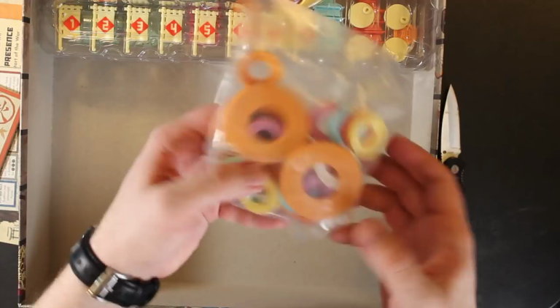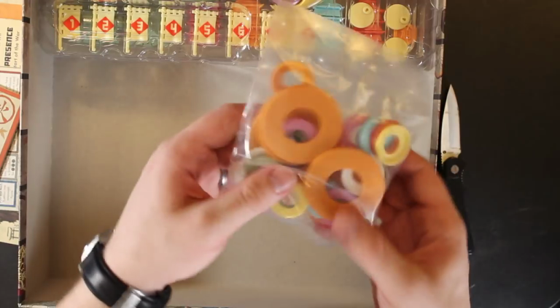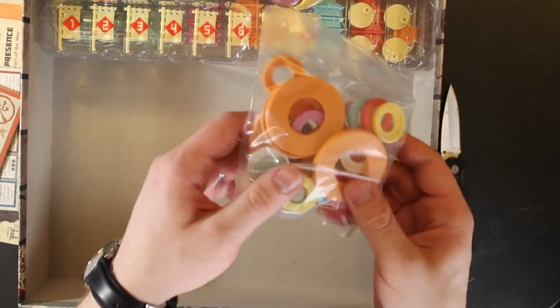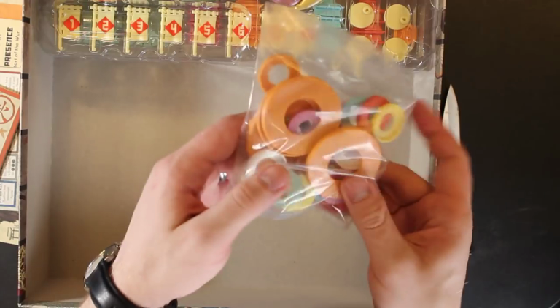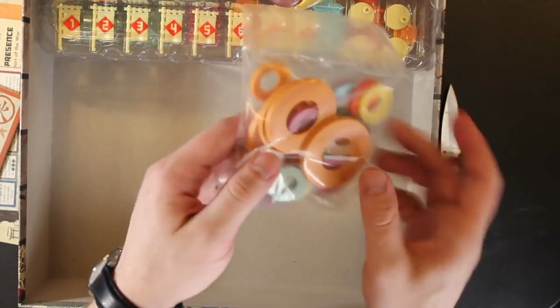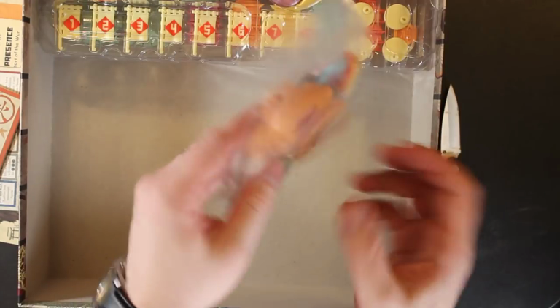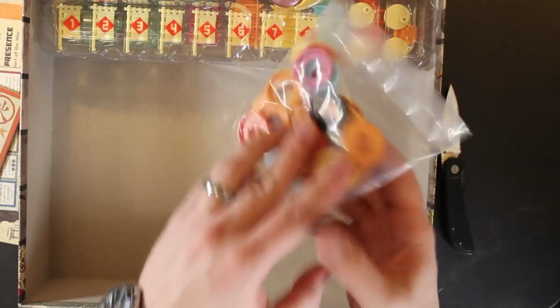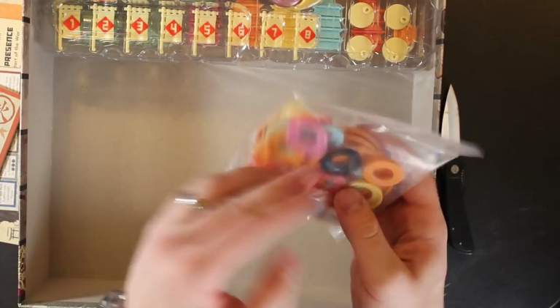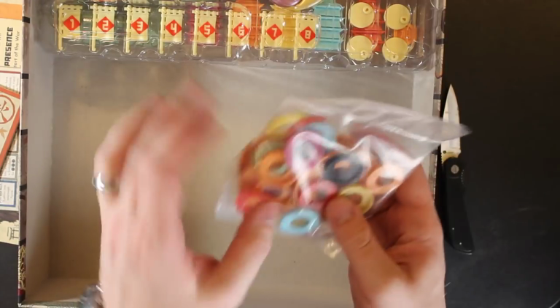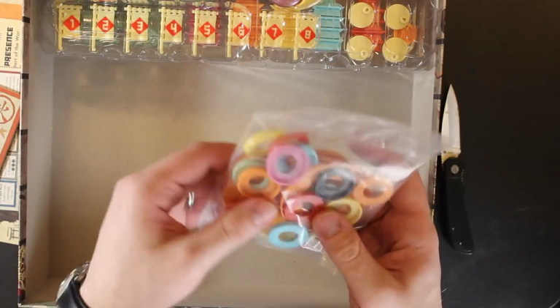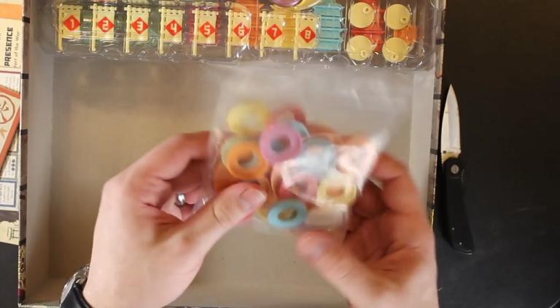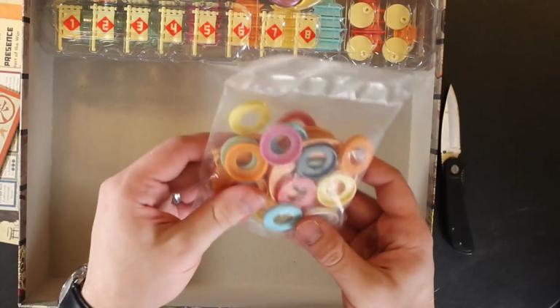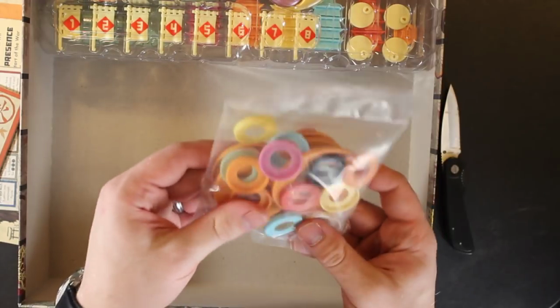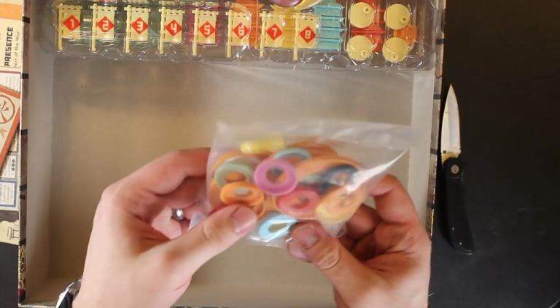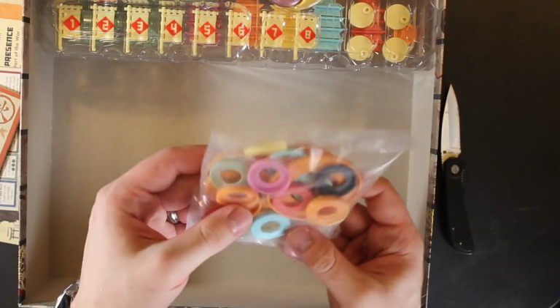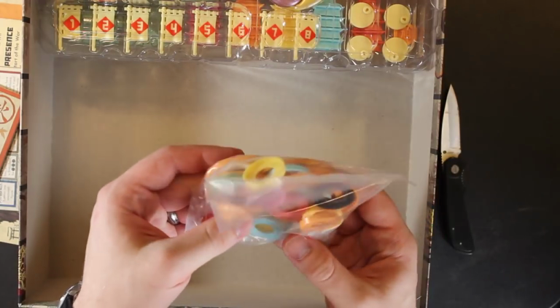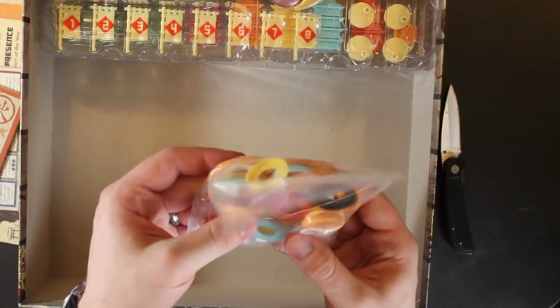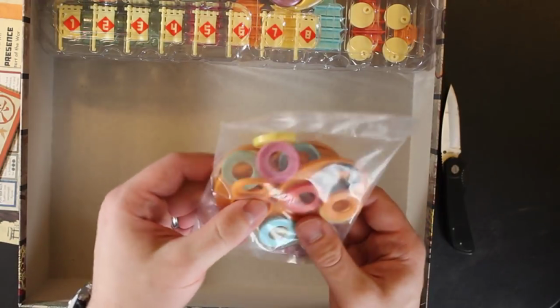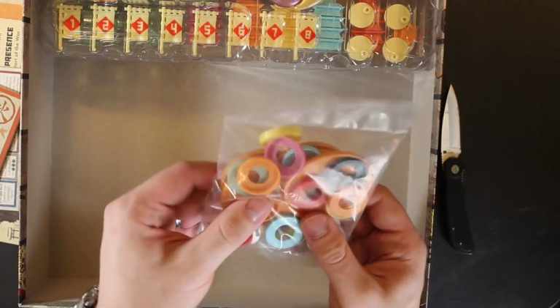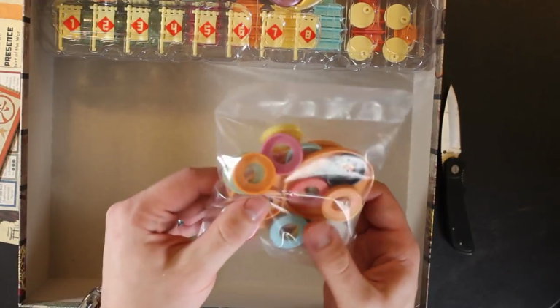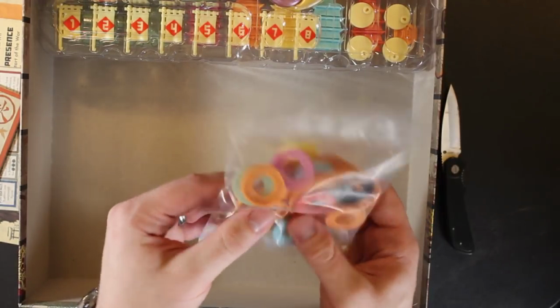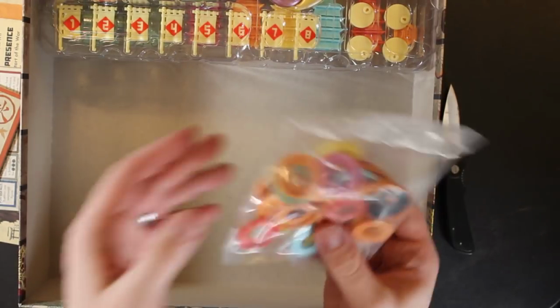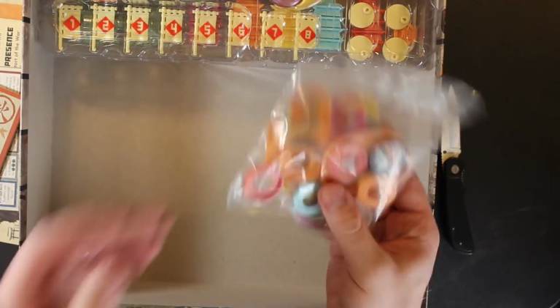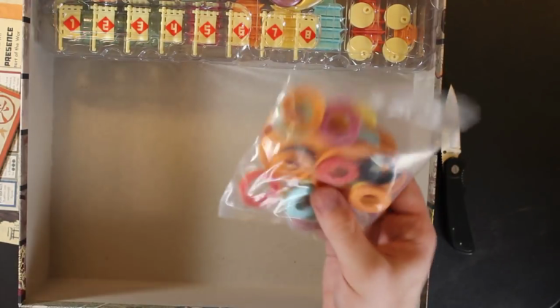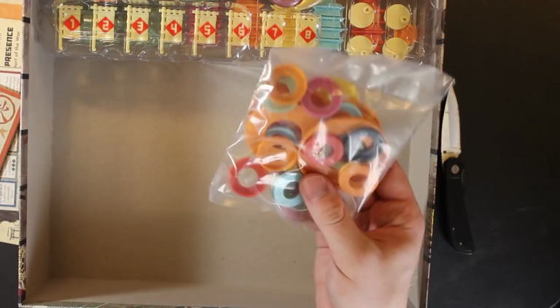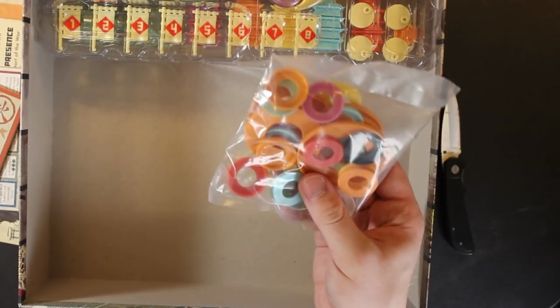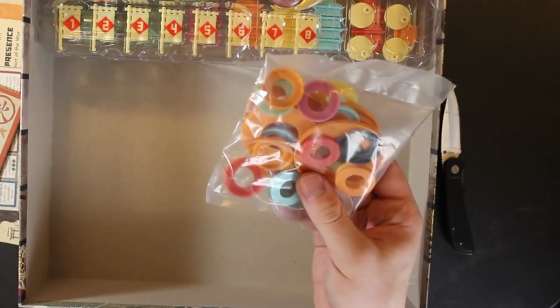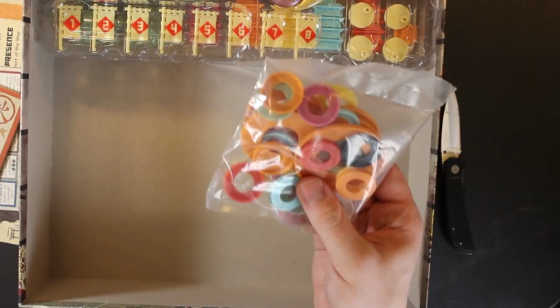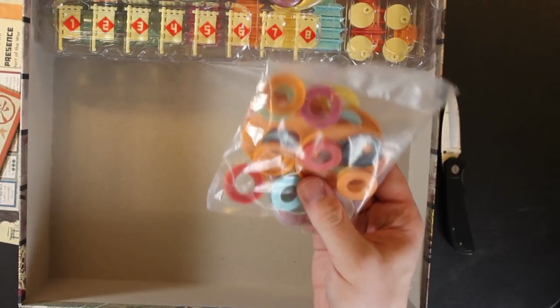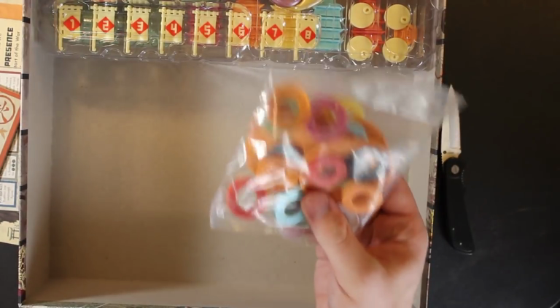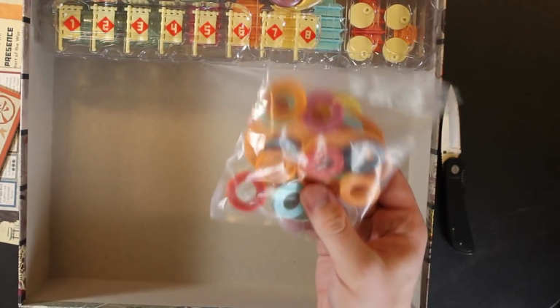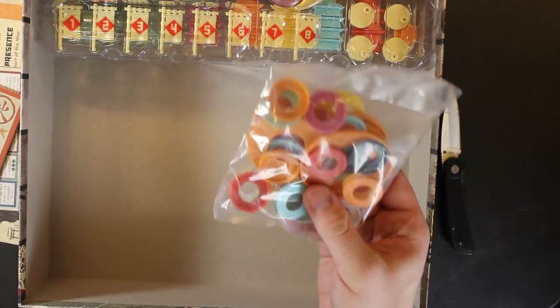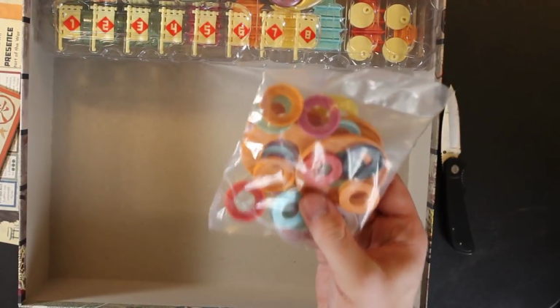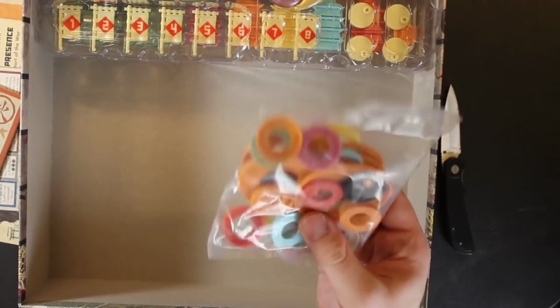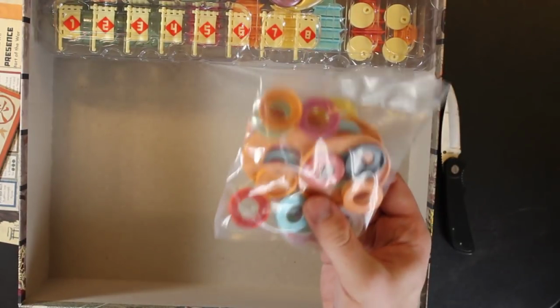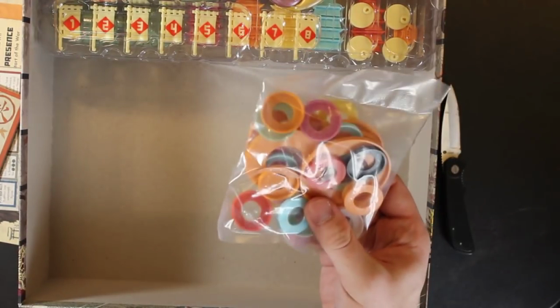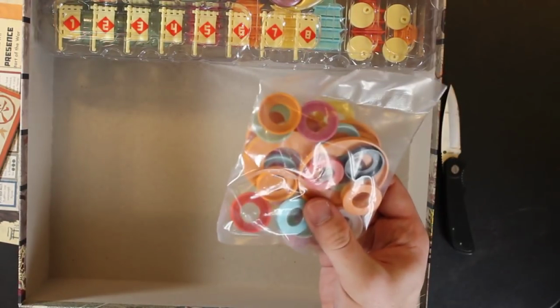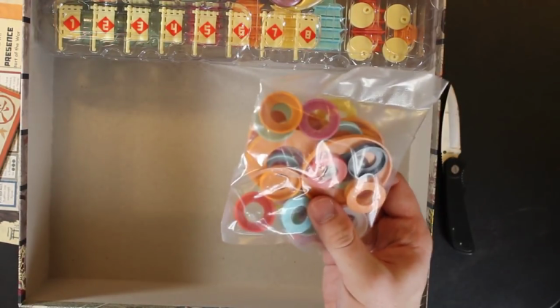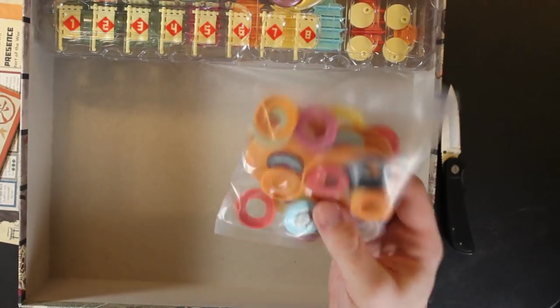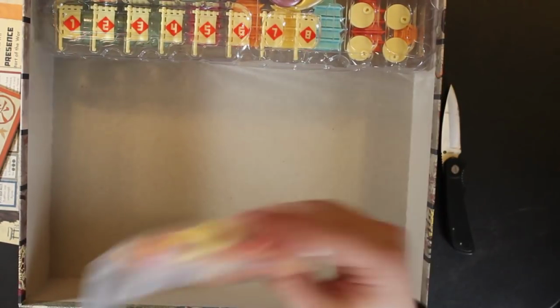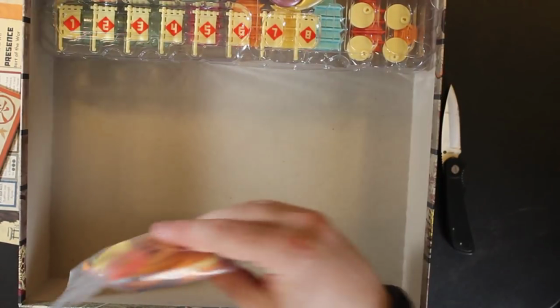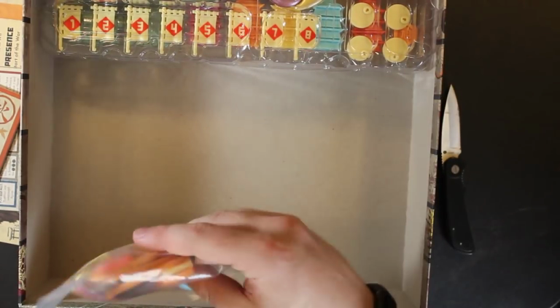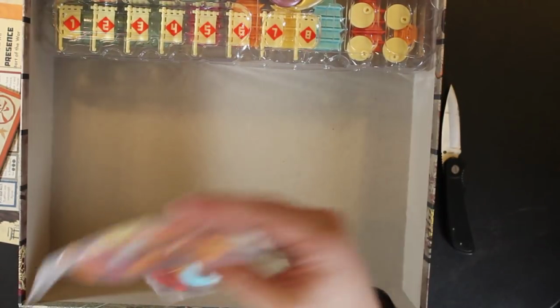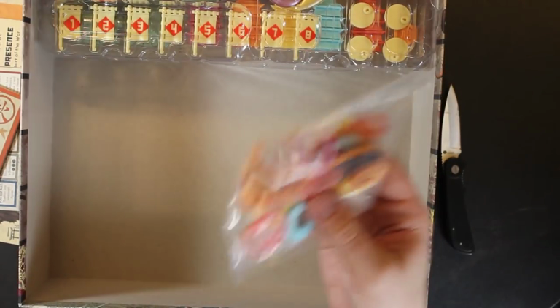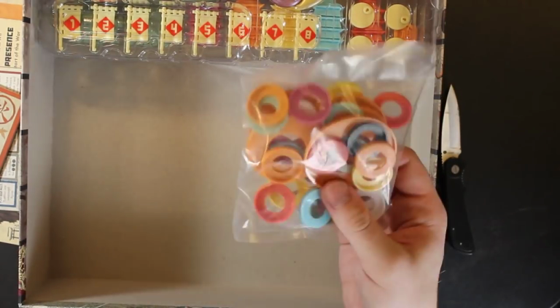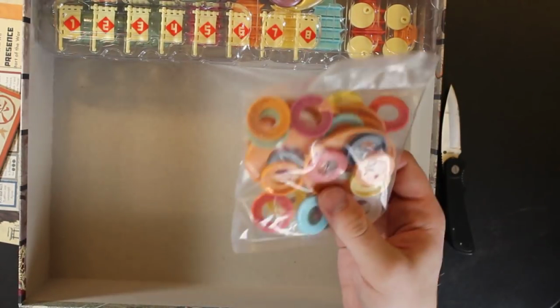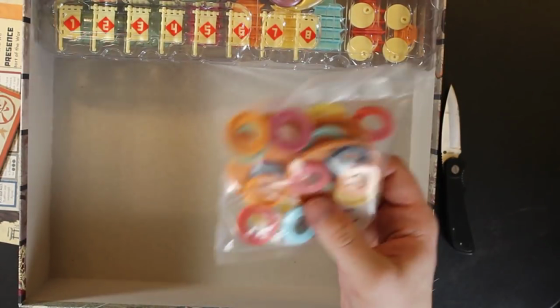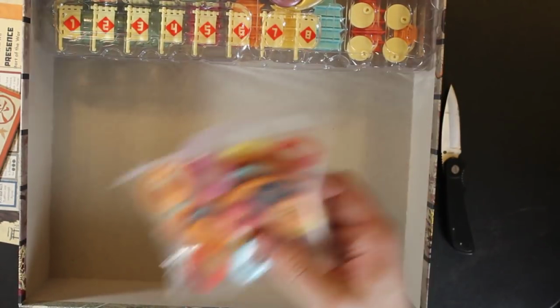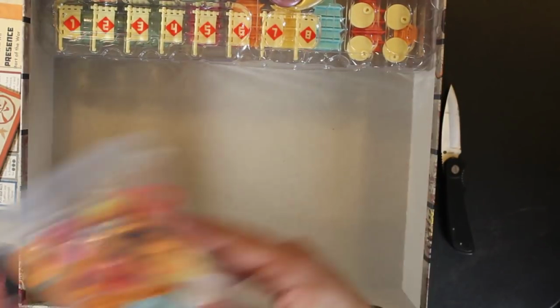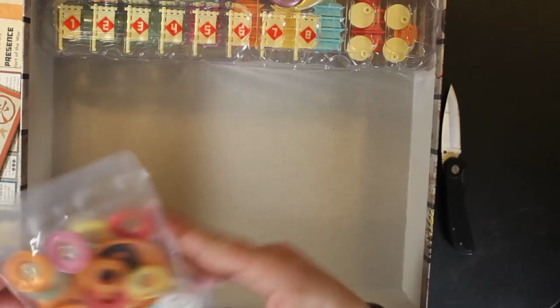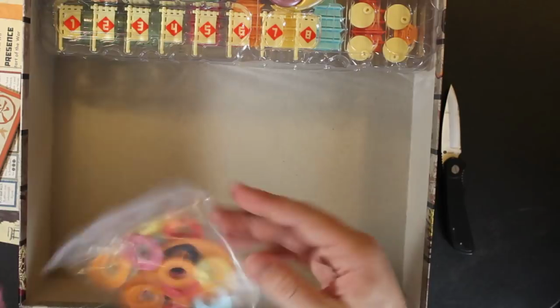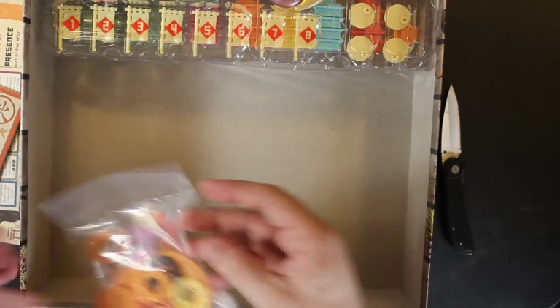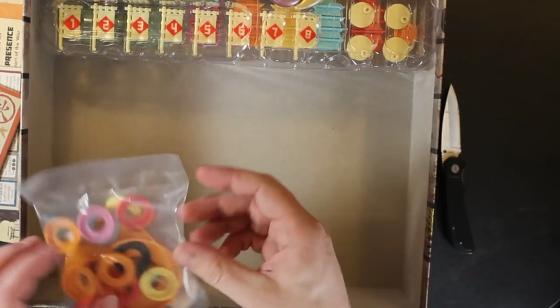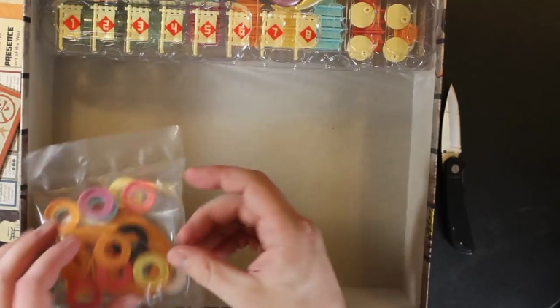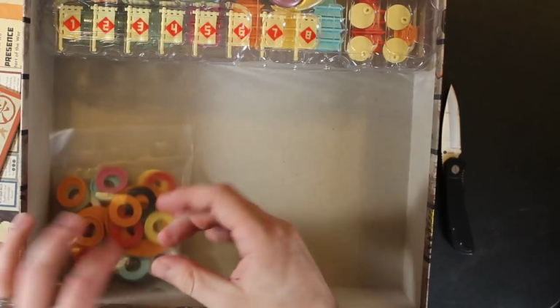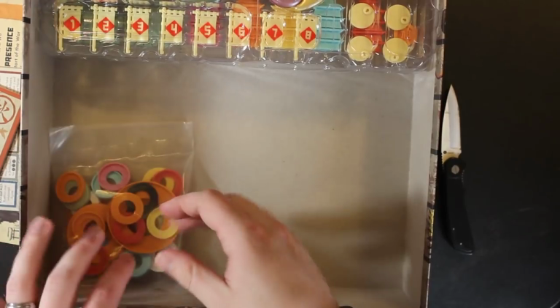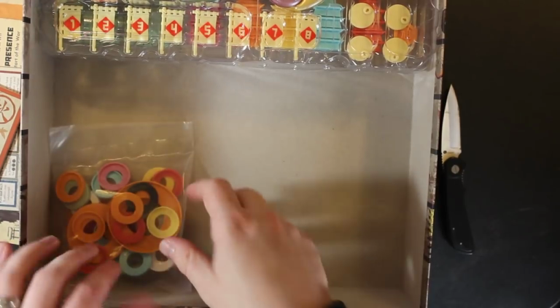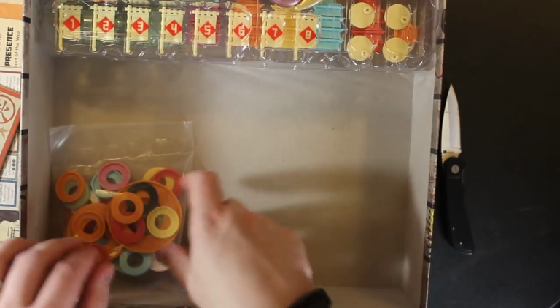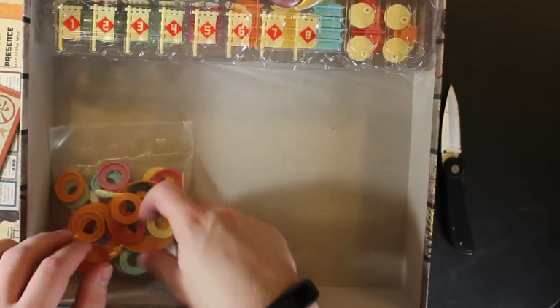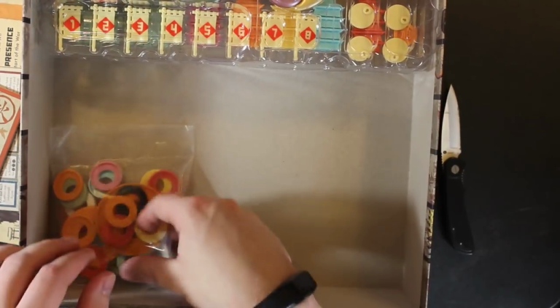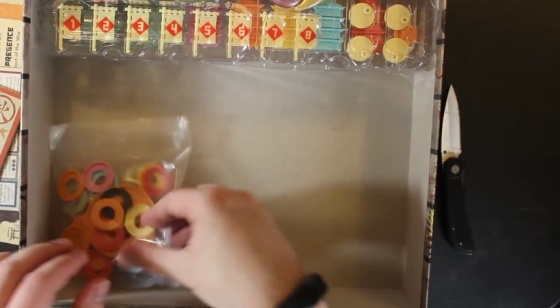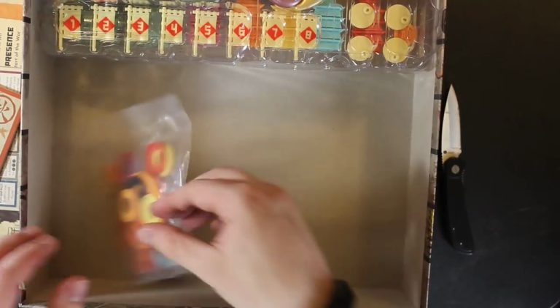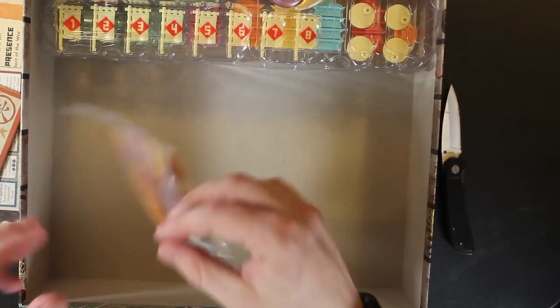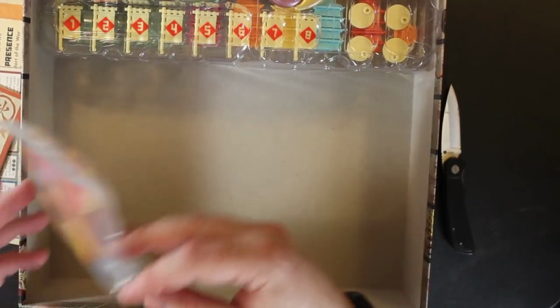There are all your plastic rims — I'm assuming these are for the new guys, not the core box.